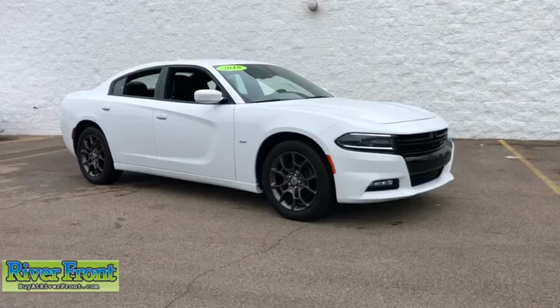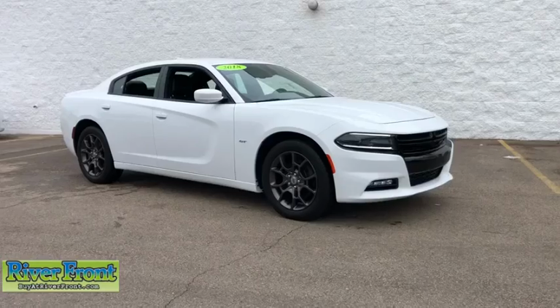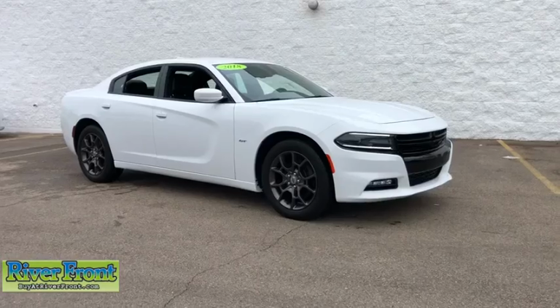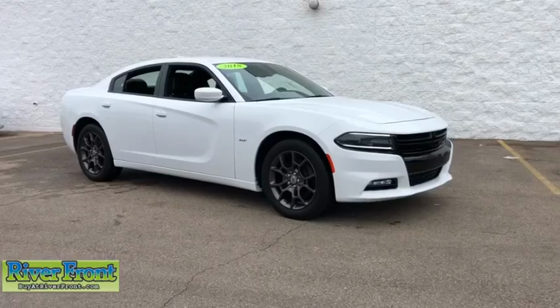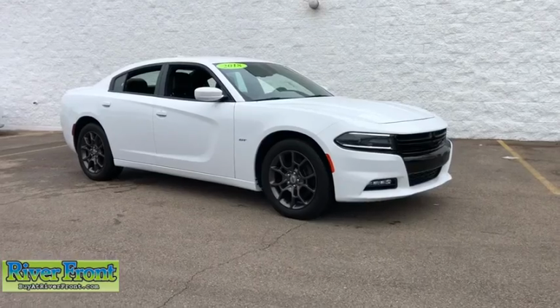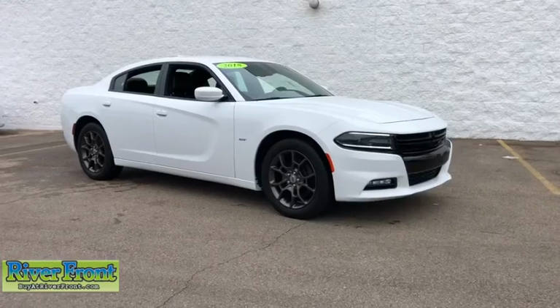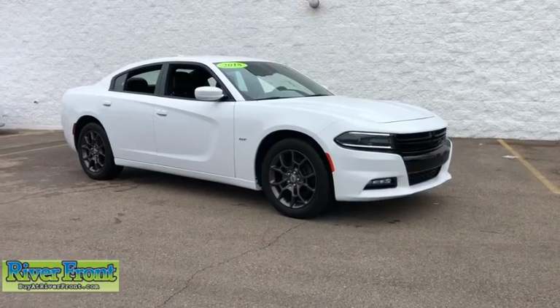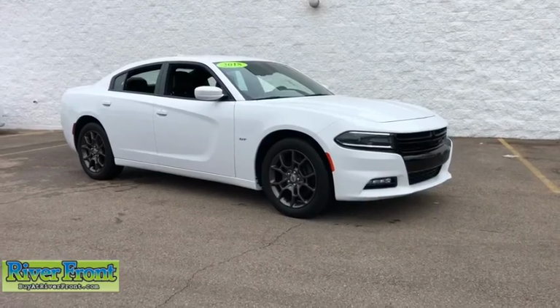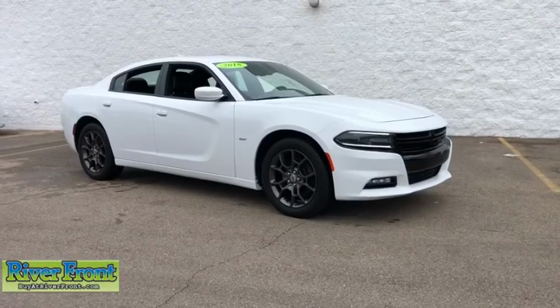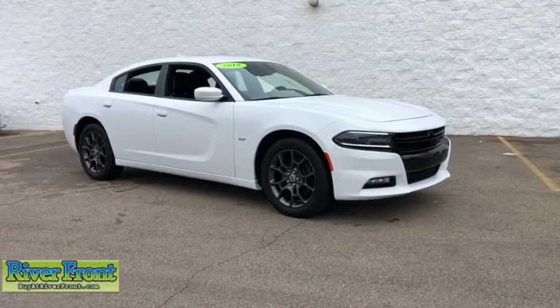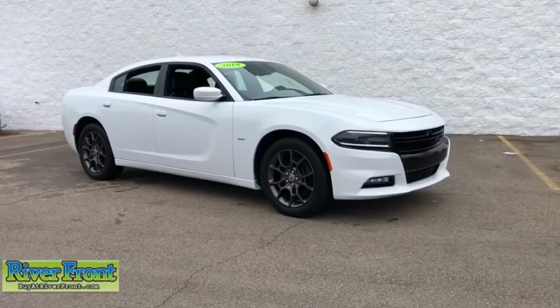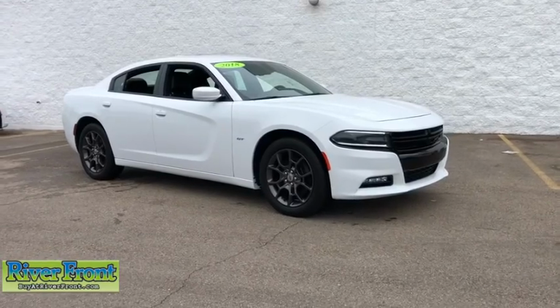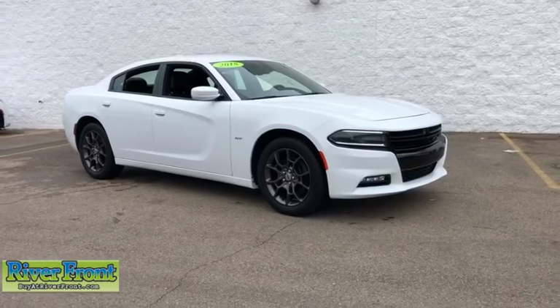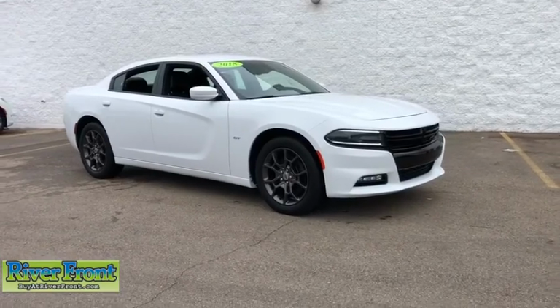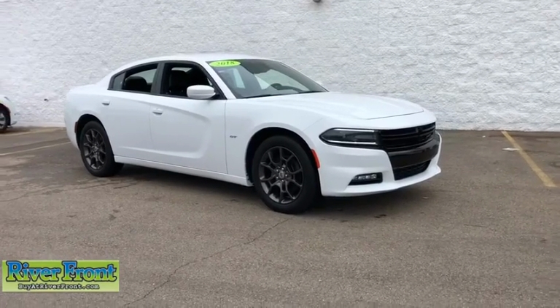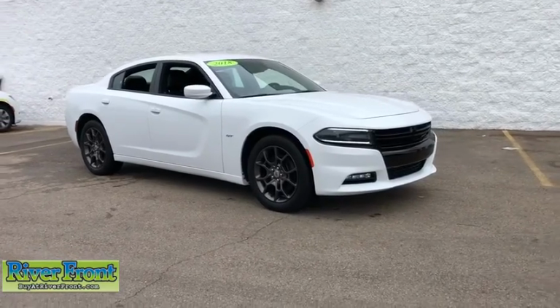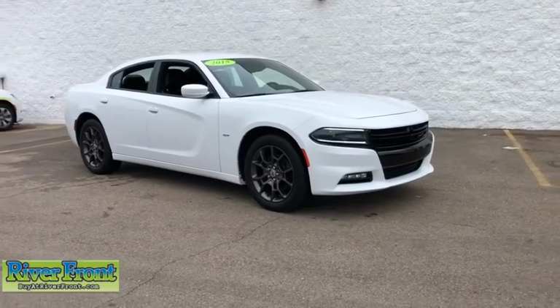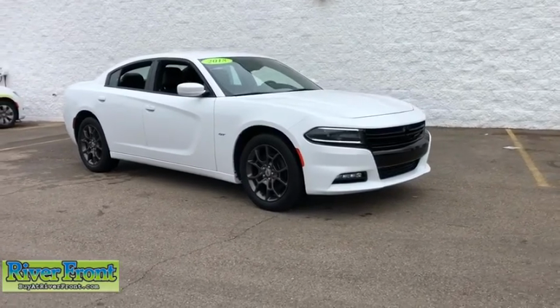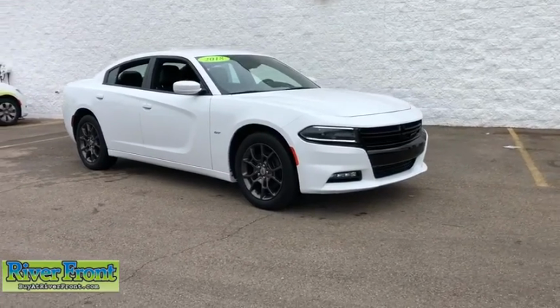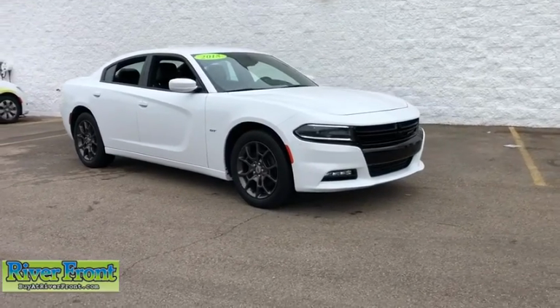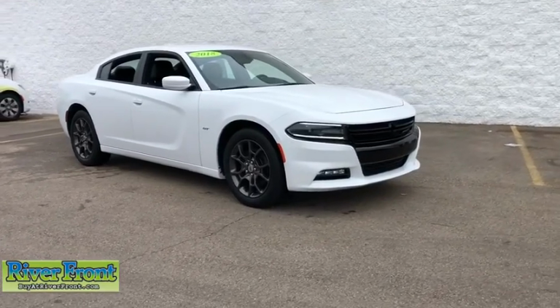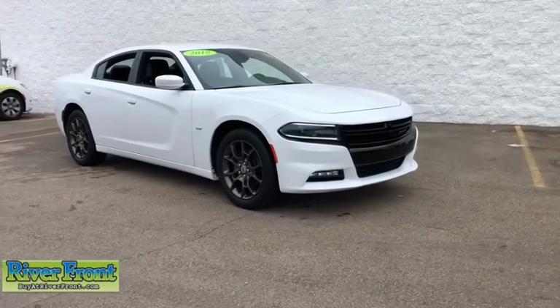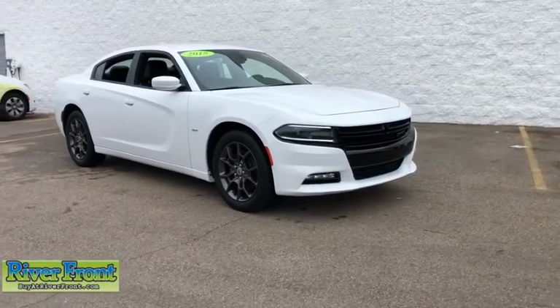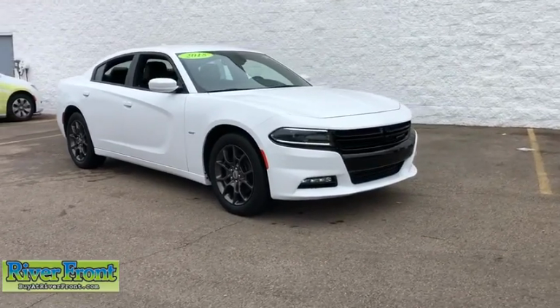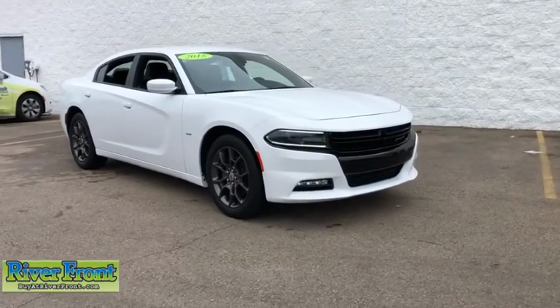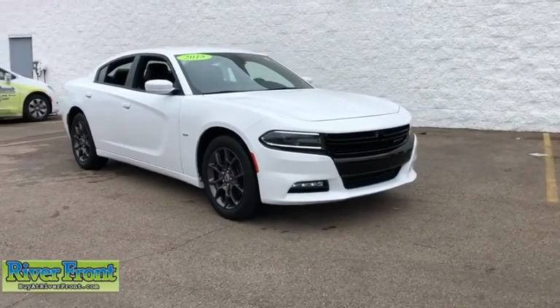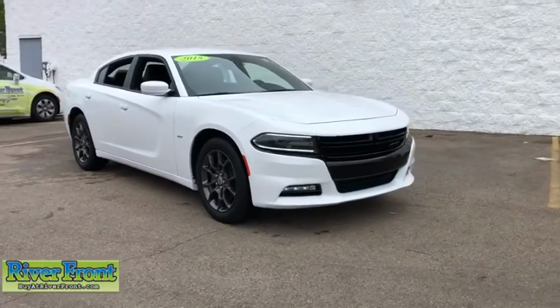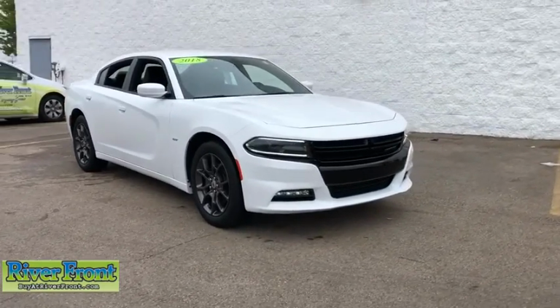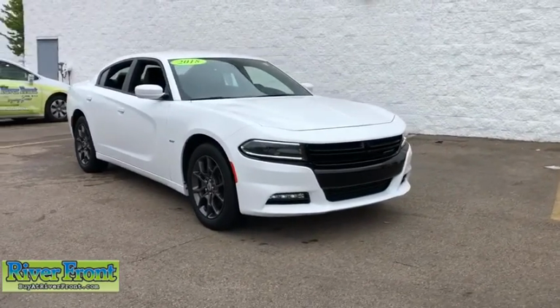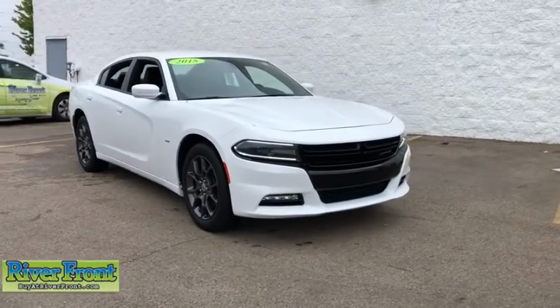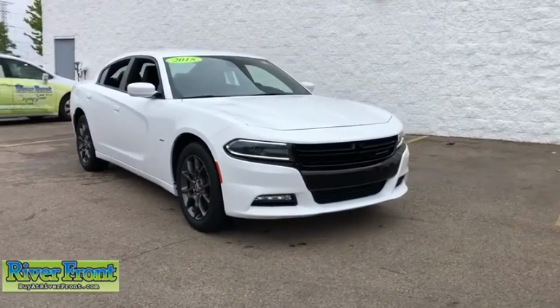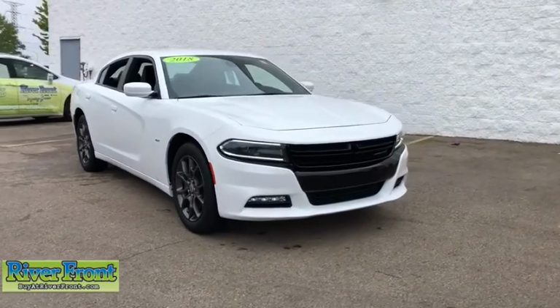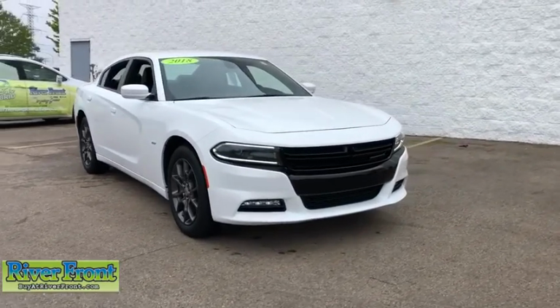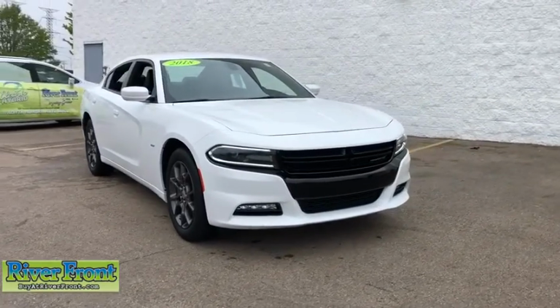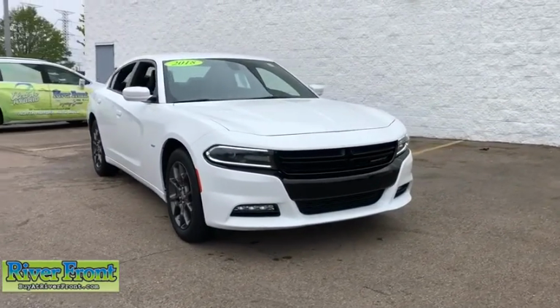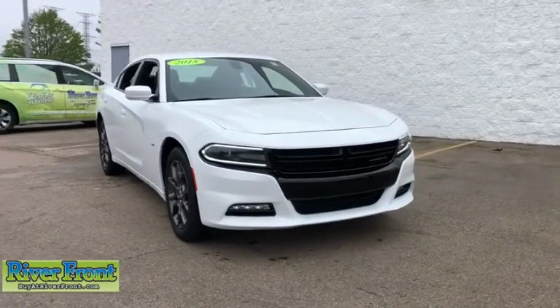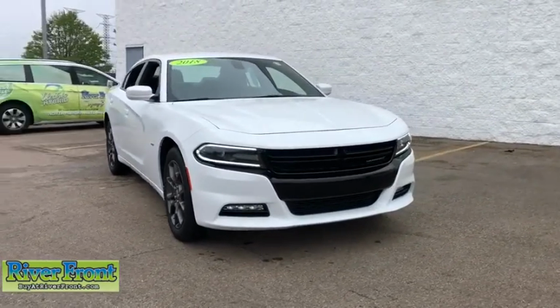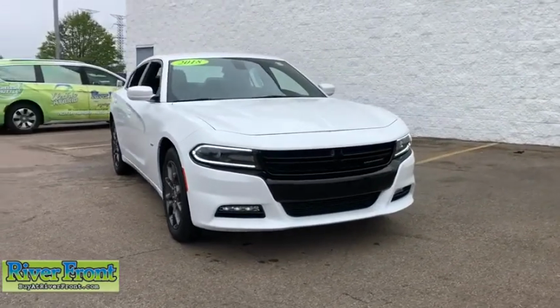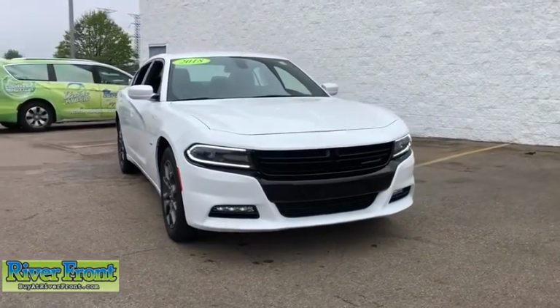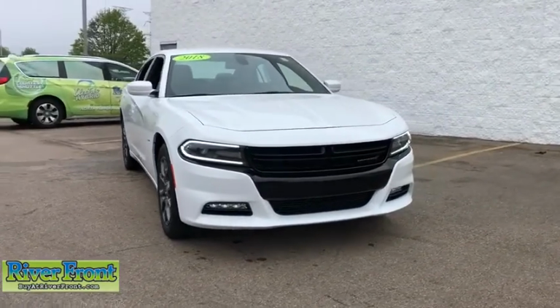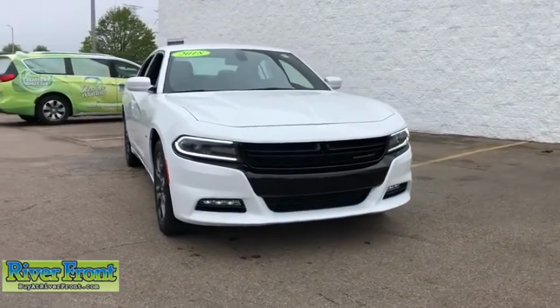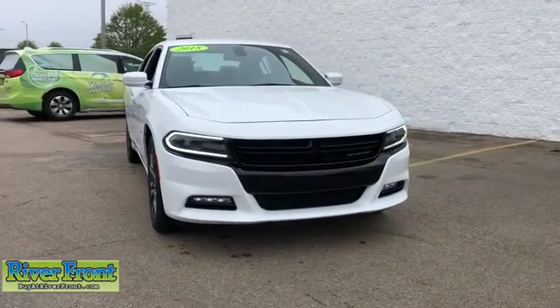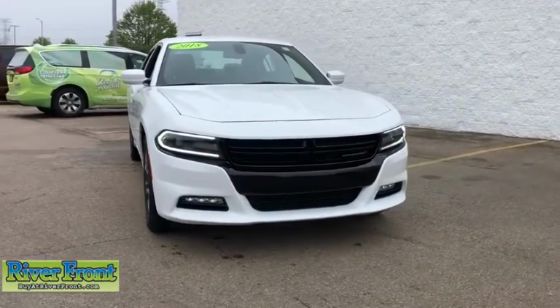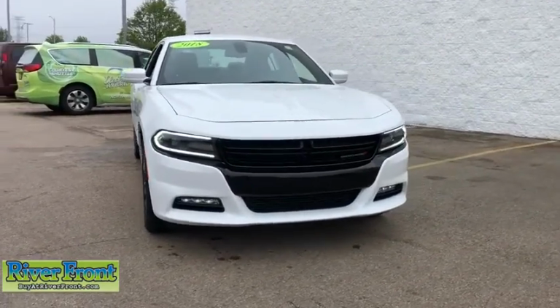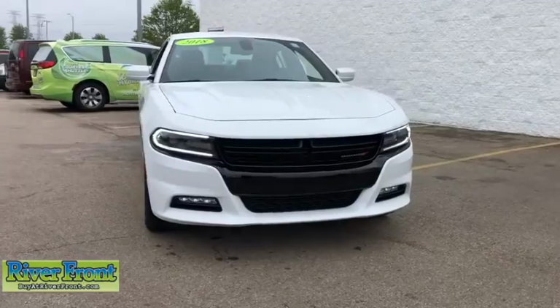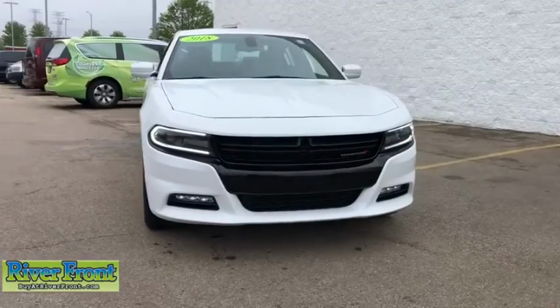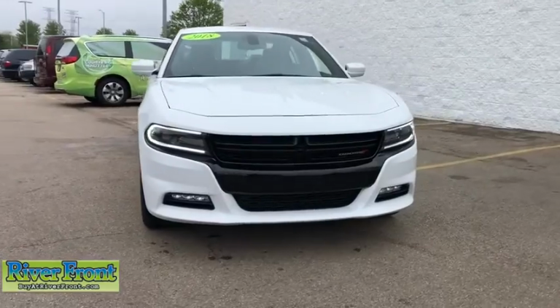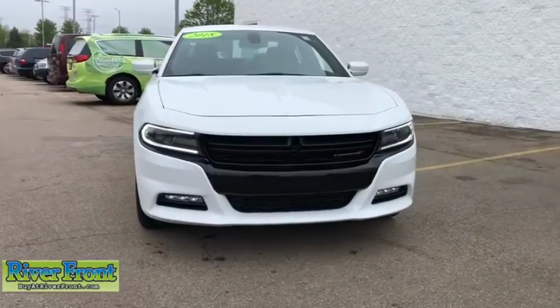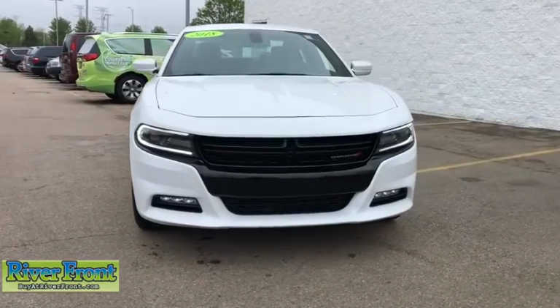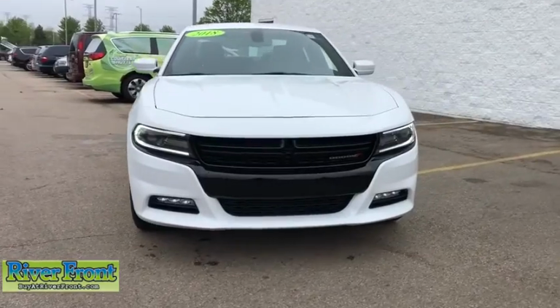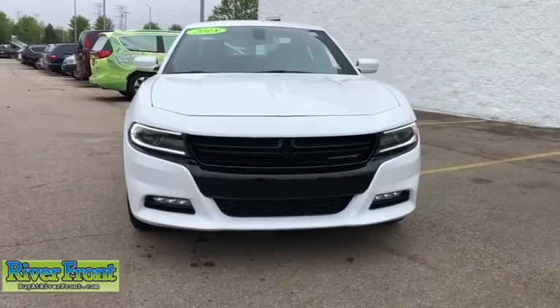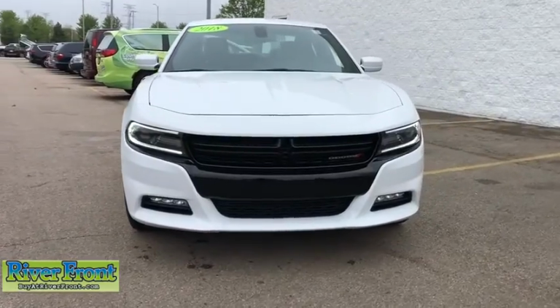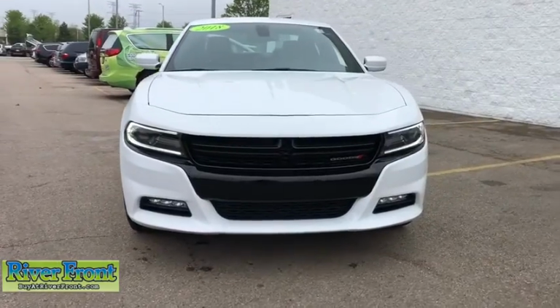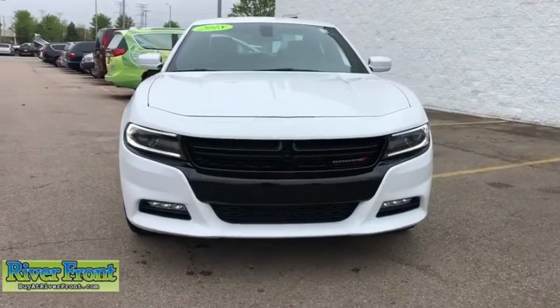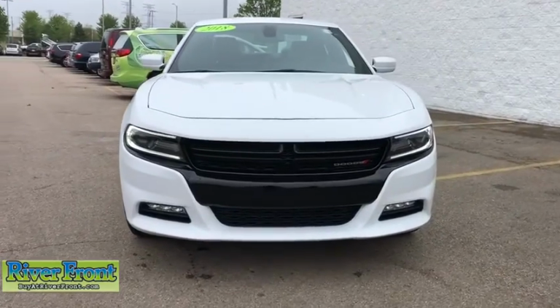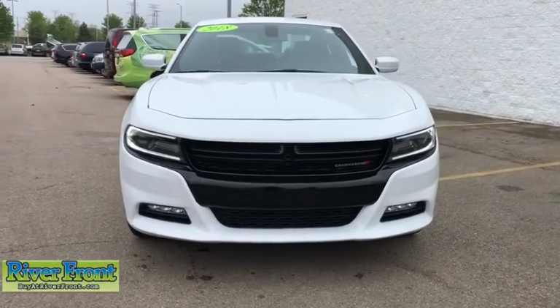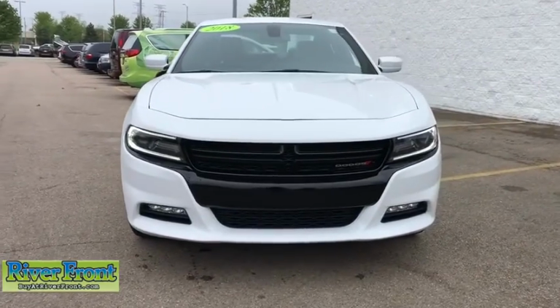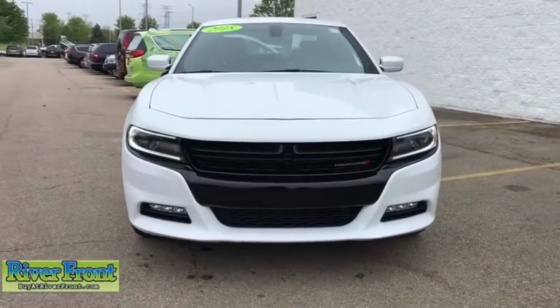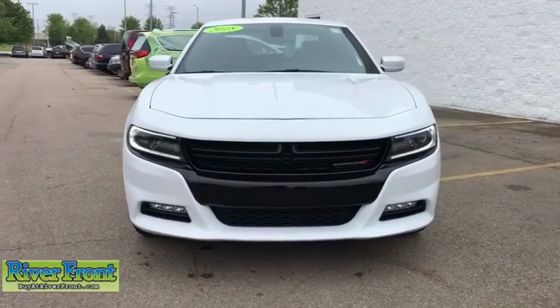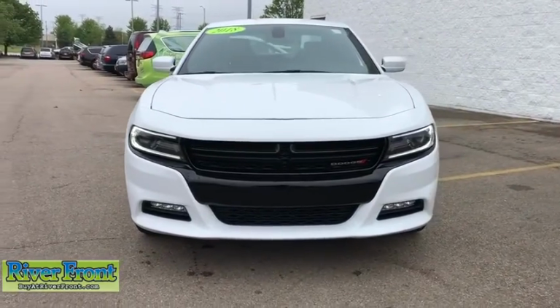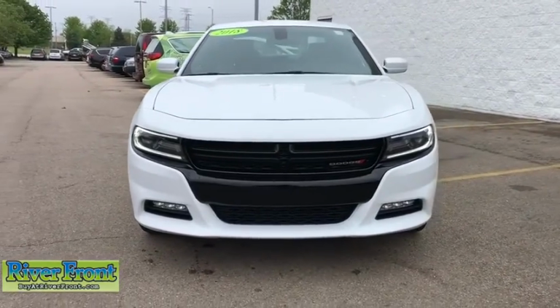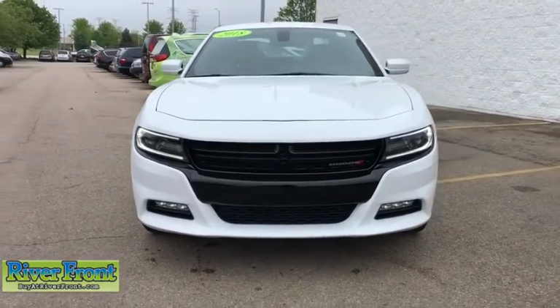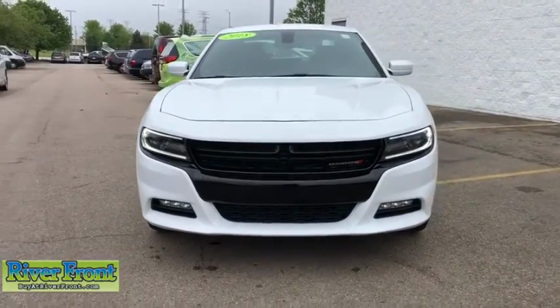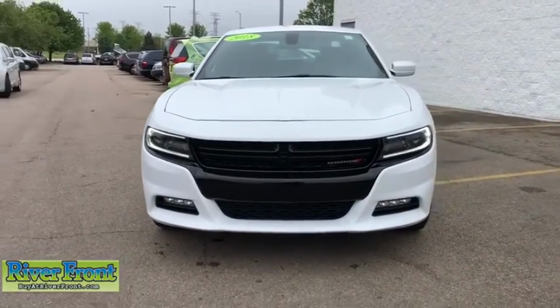Take a ride in the 2018 Dodge Charger. Inject some versatility, comfort, and sophistication into your muscle.